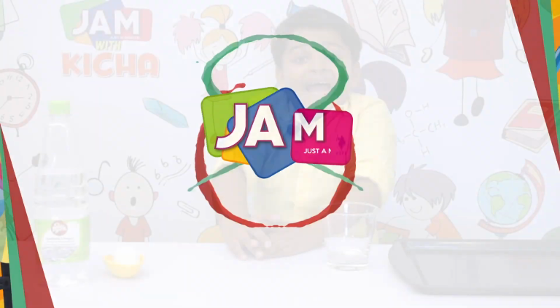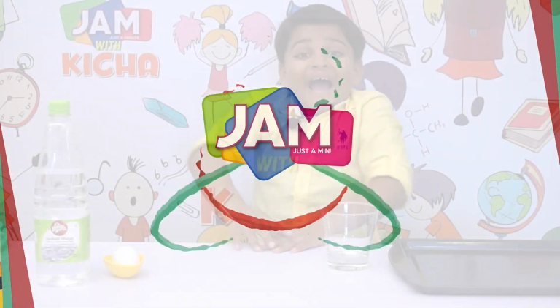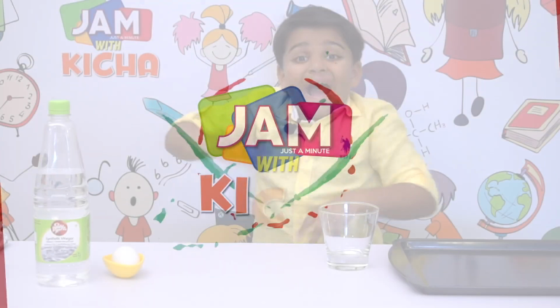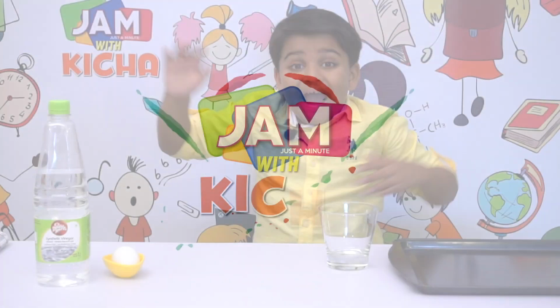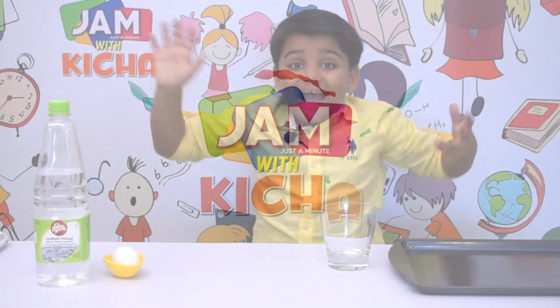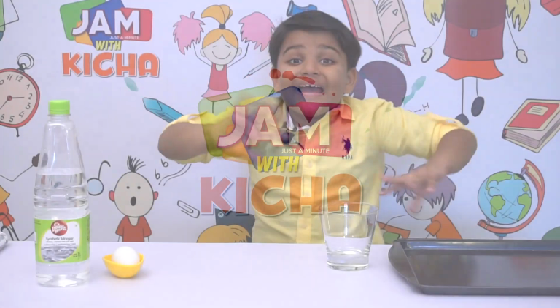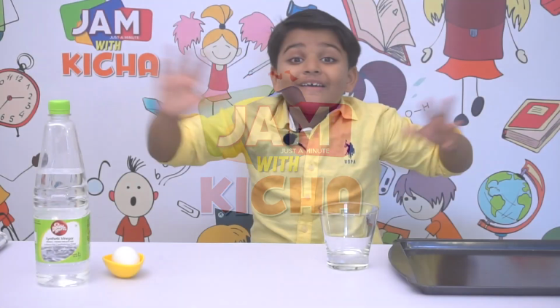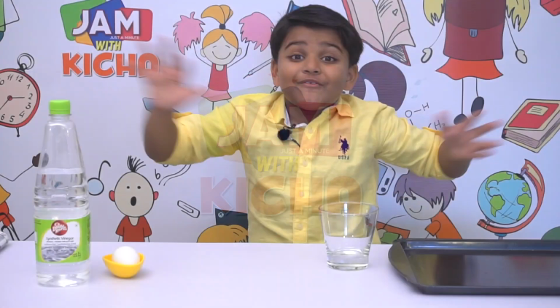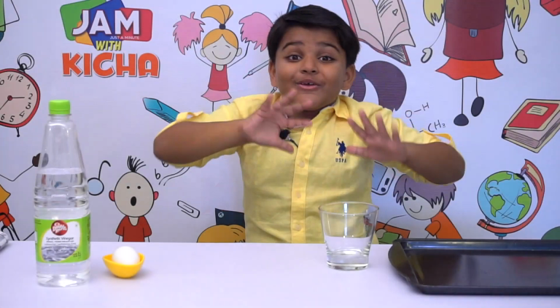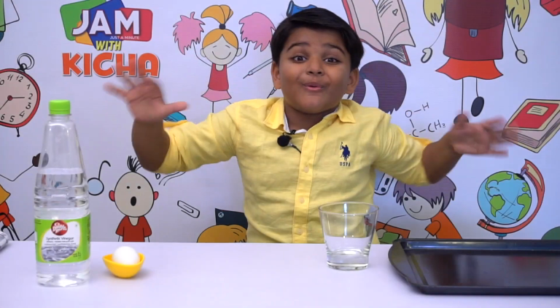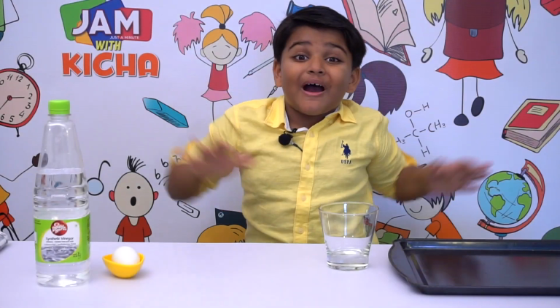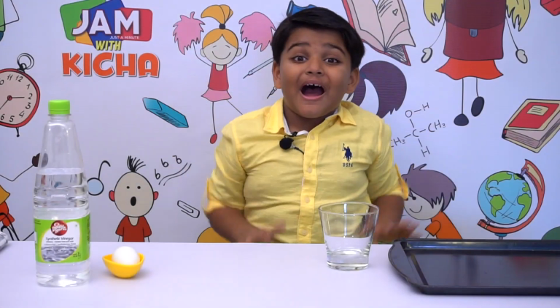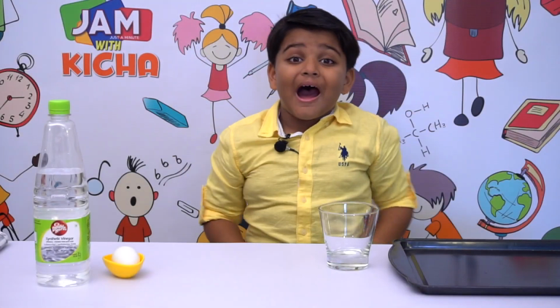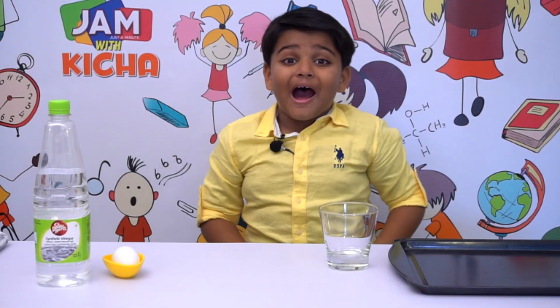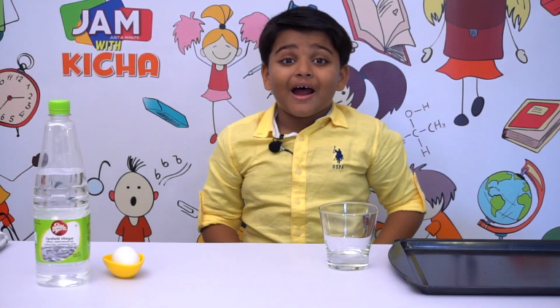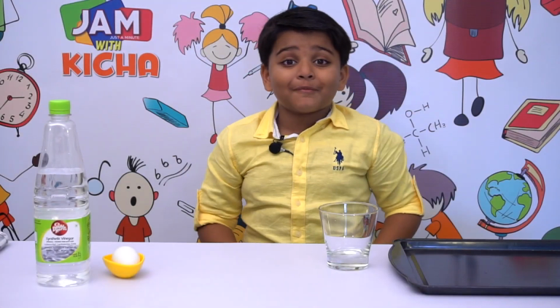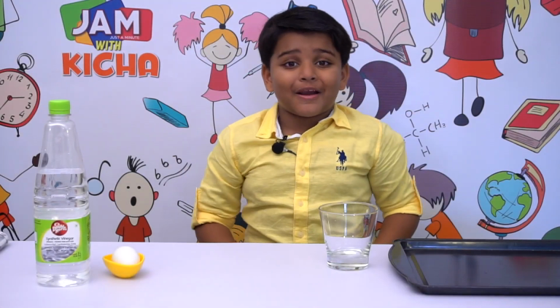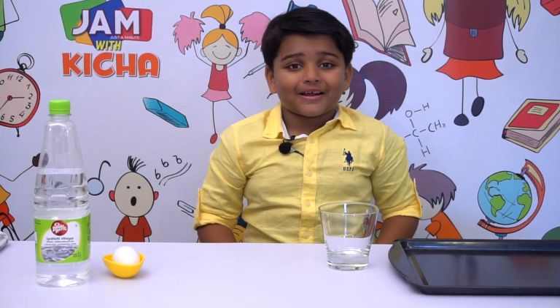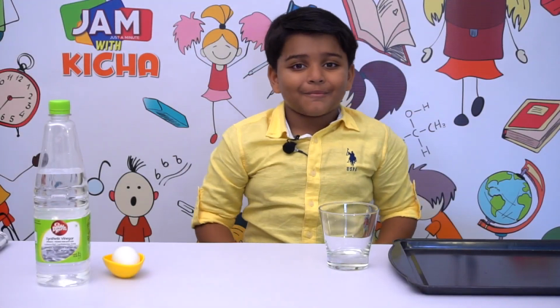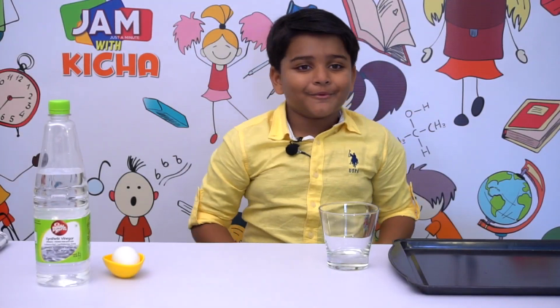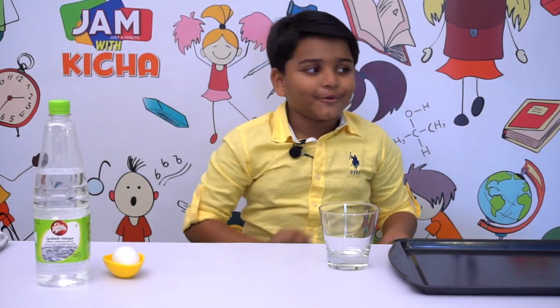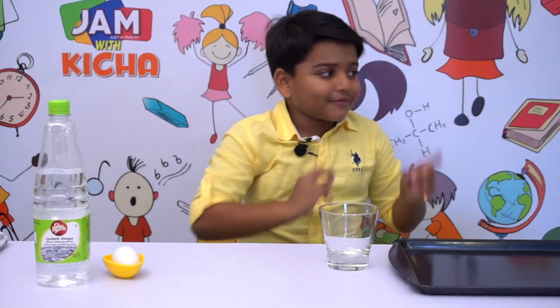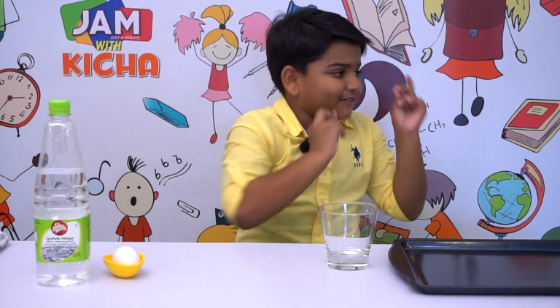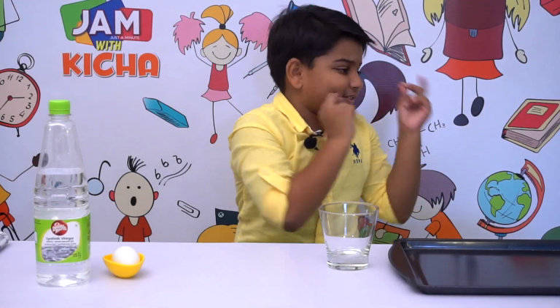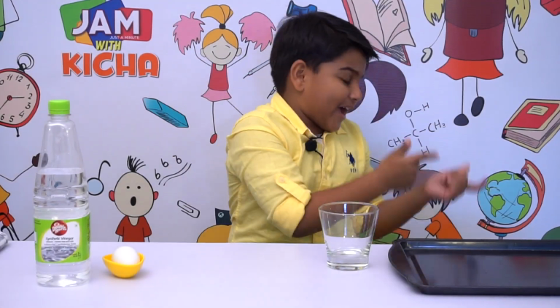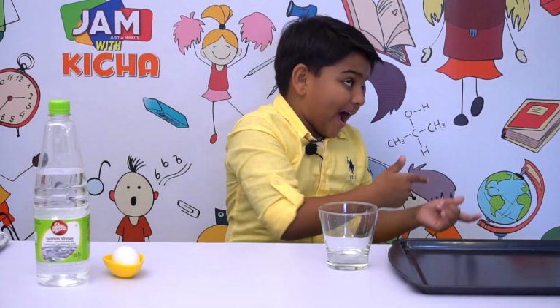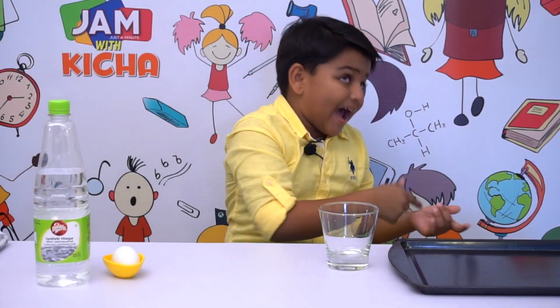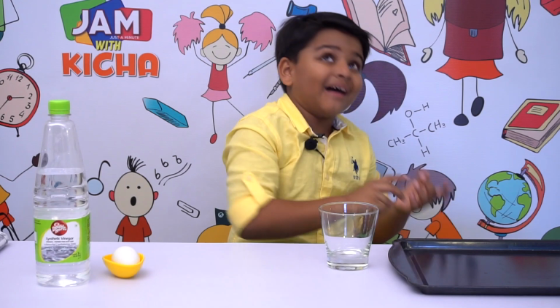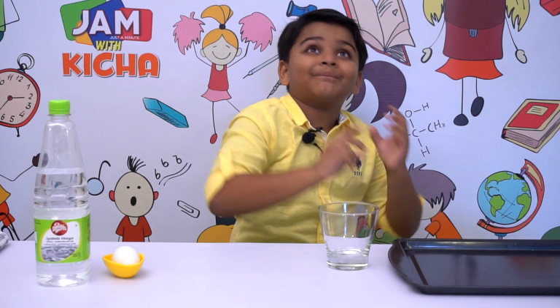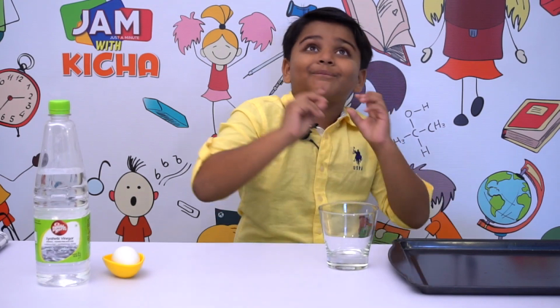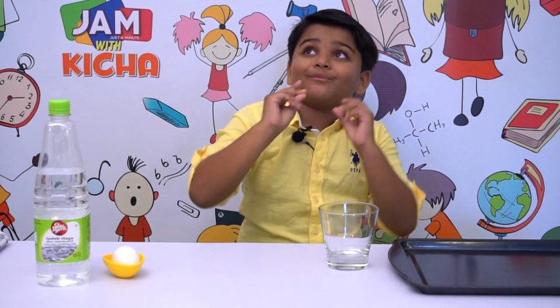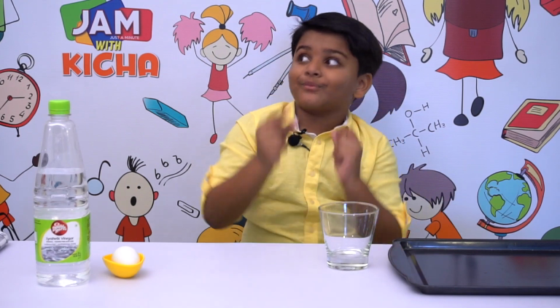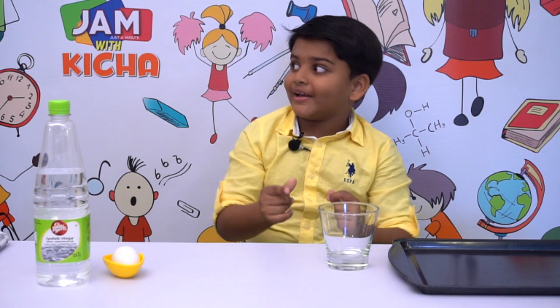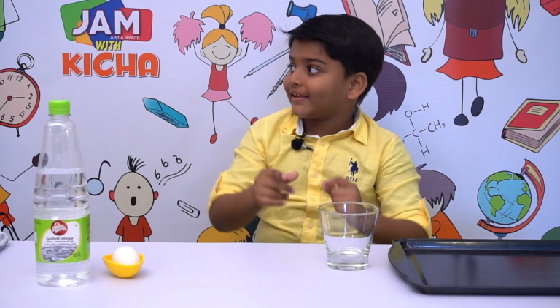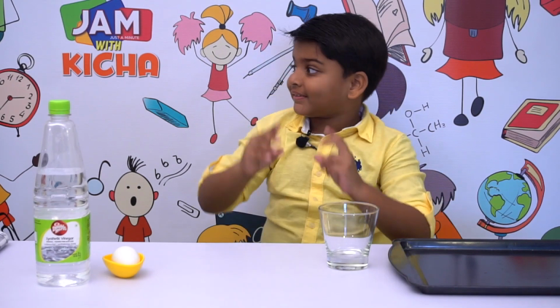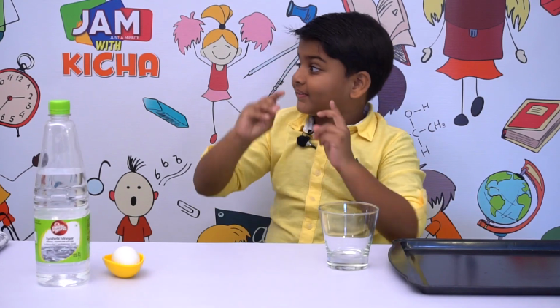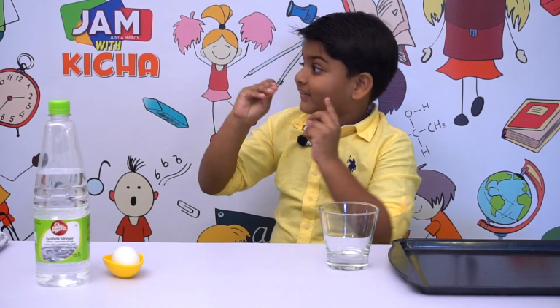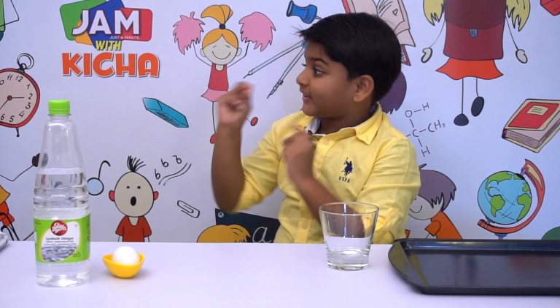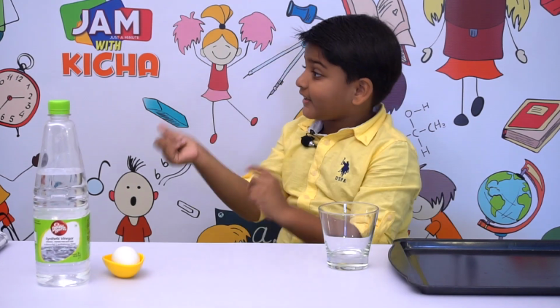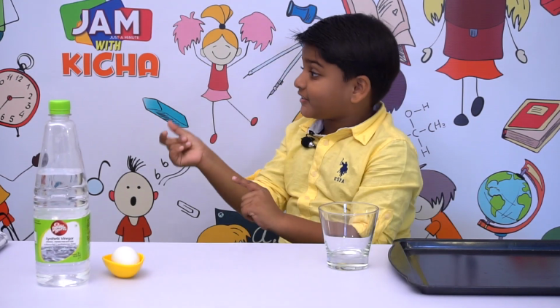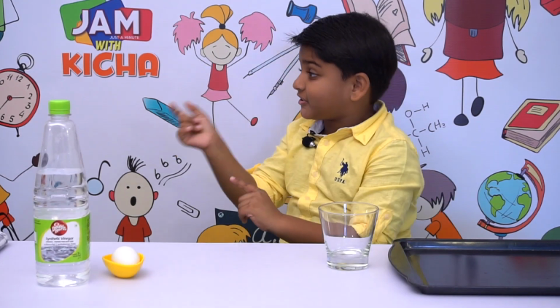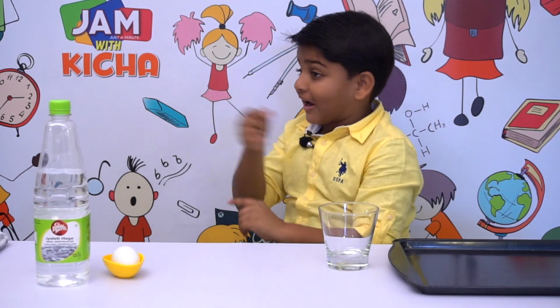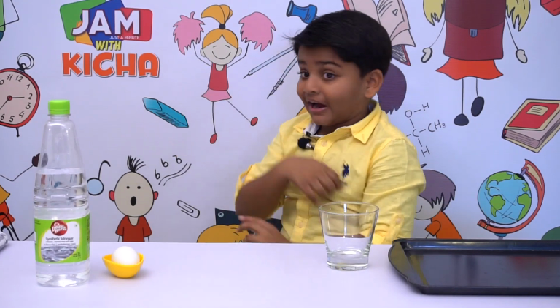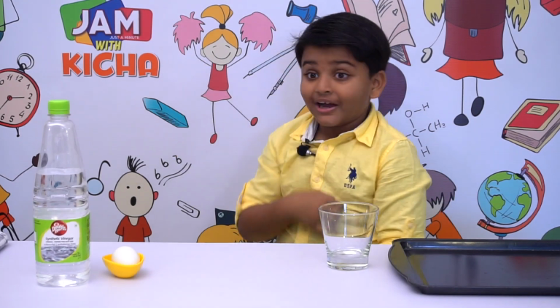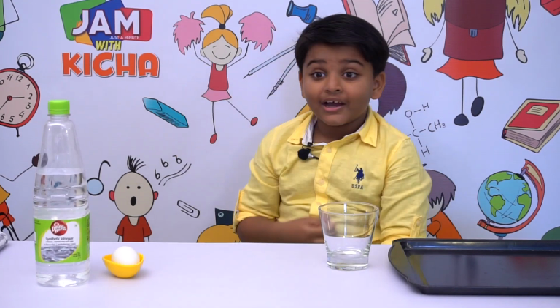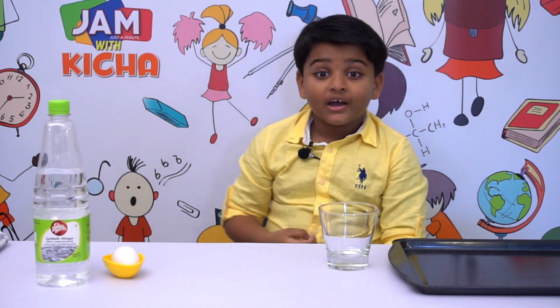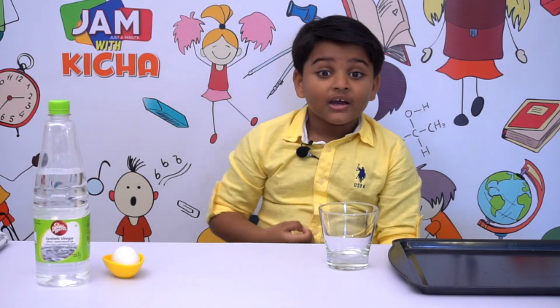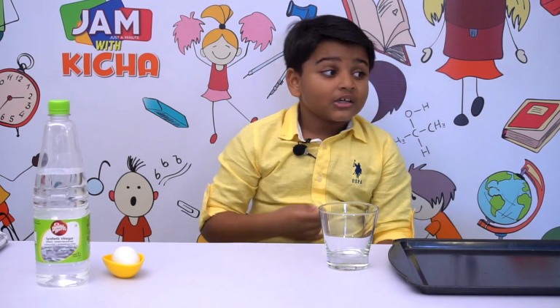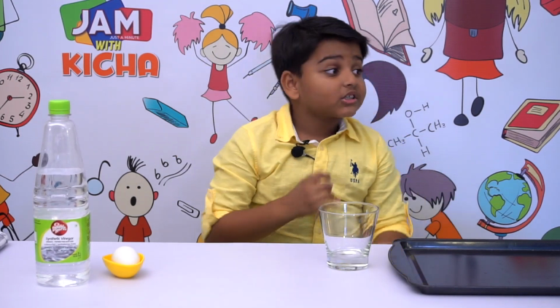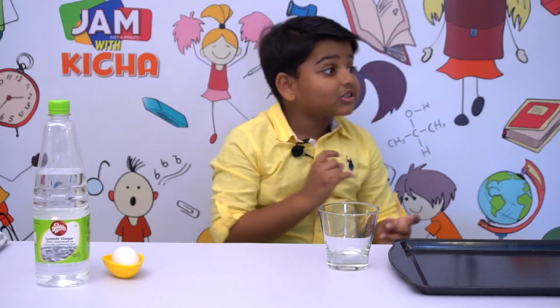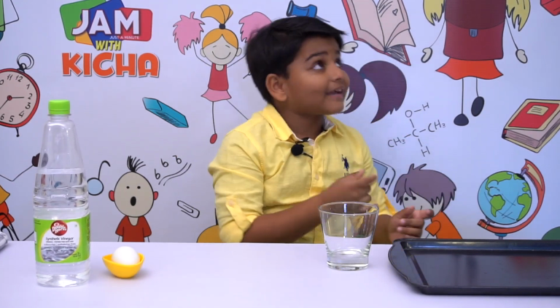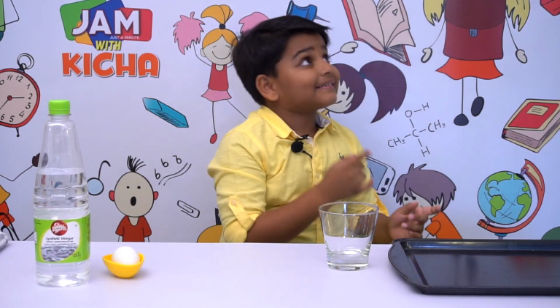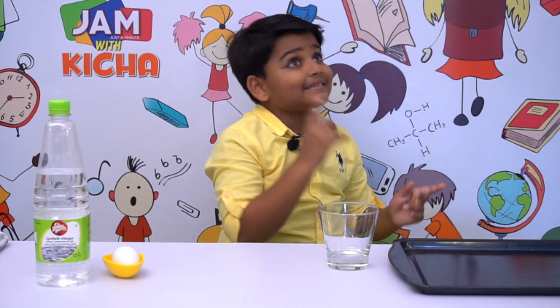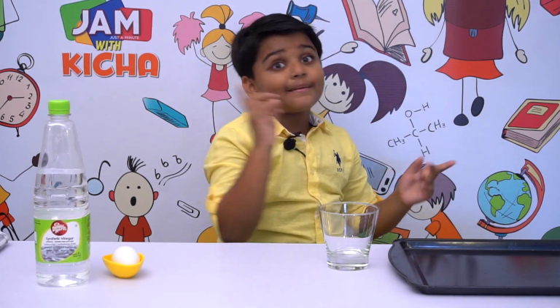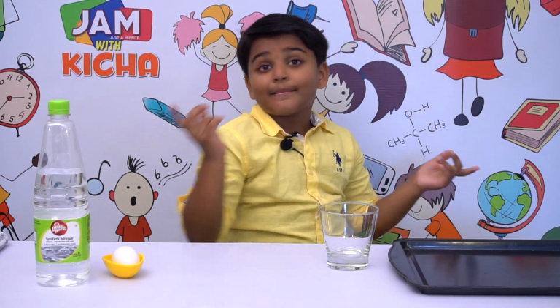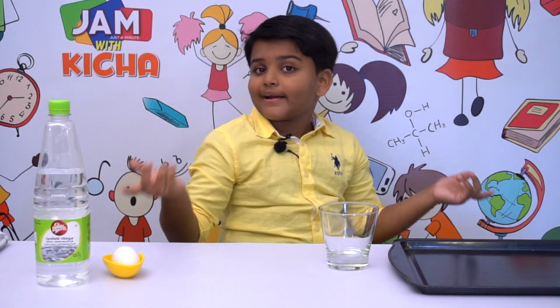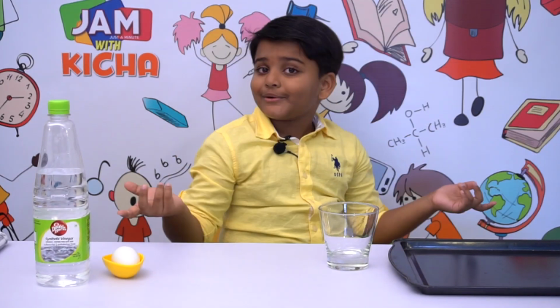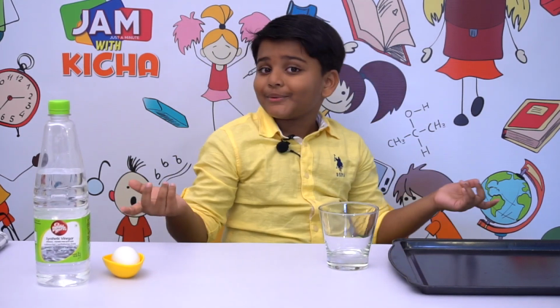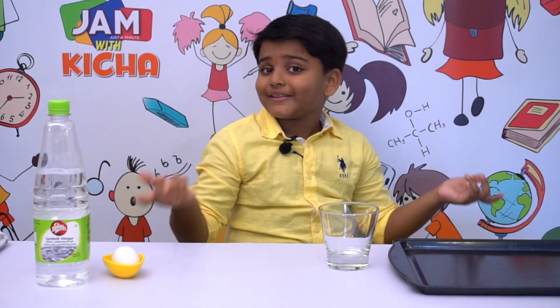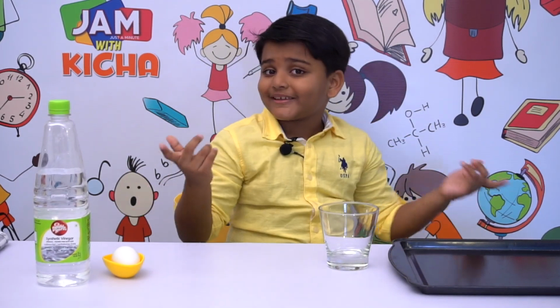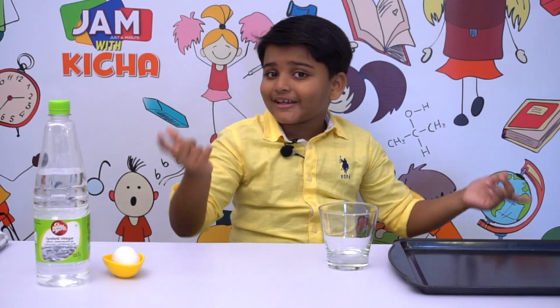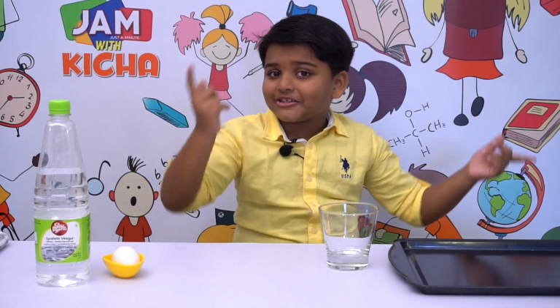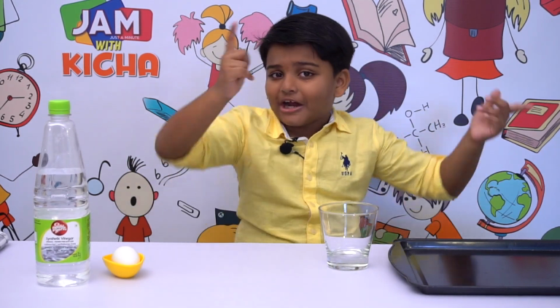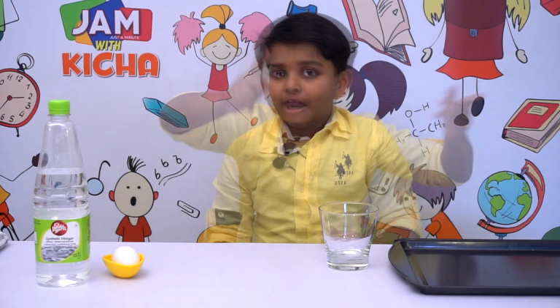Hi everyone! Welcome to Jam with Kiccha — Just a Minute with Kiccha.